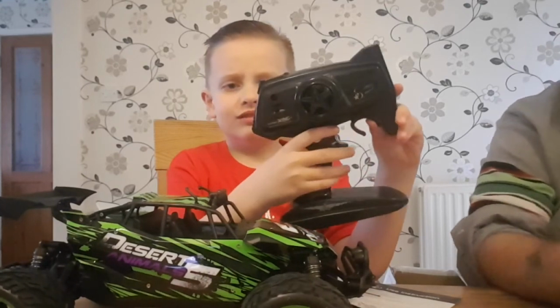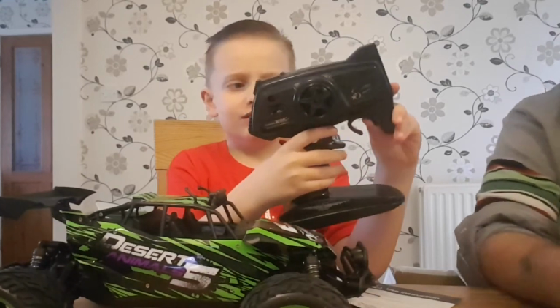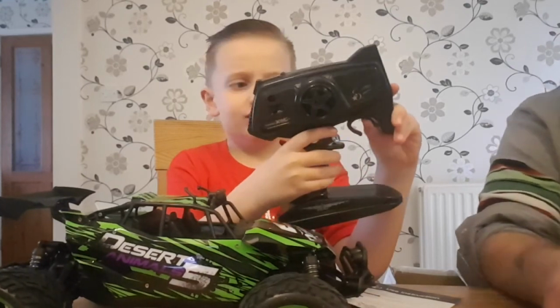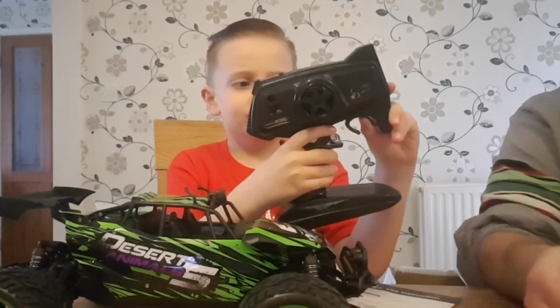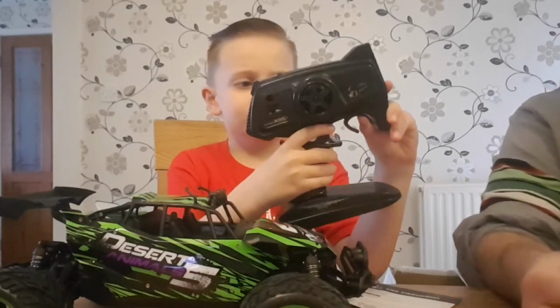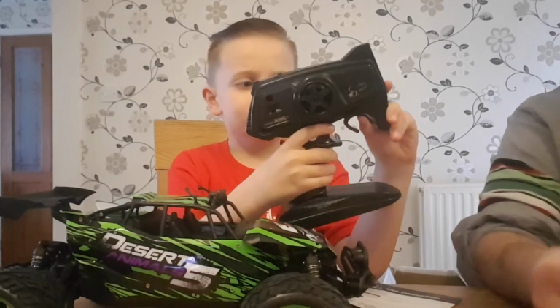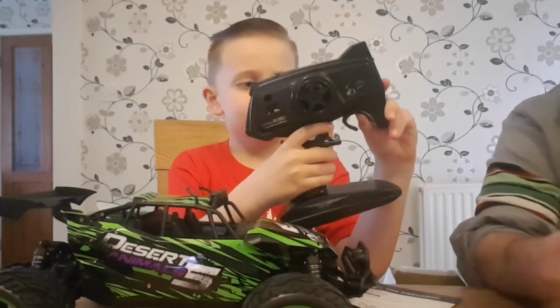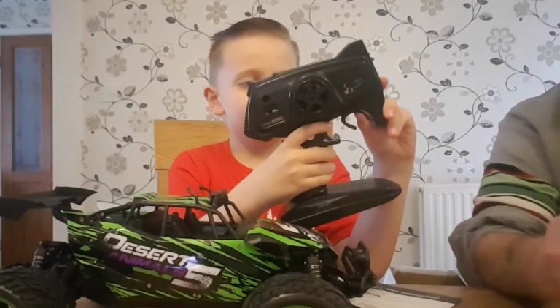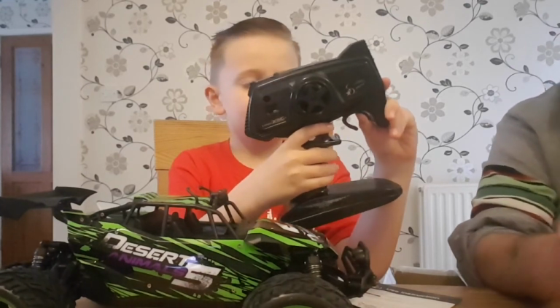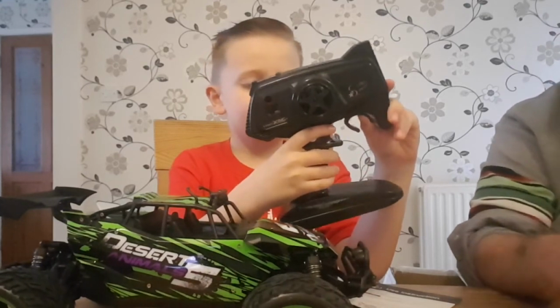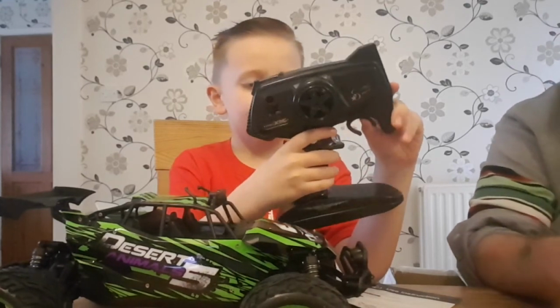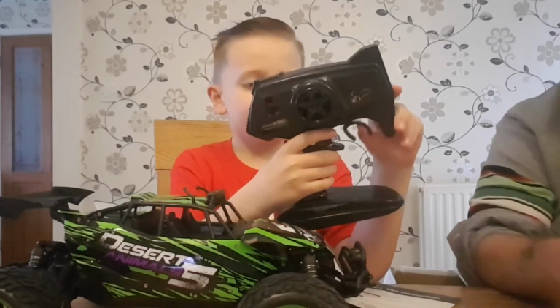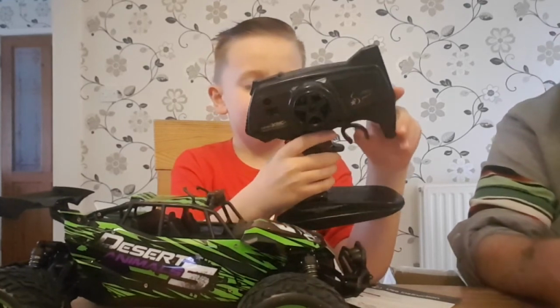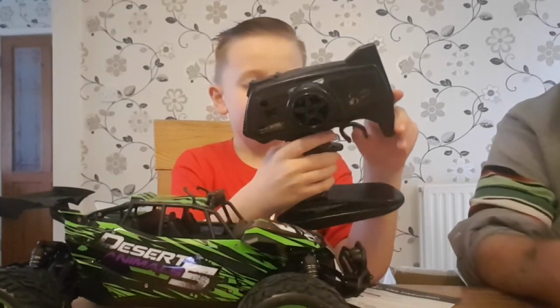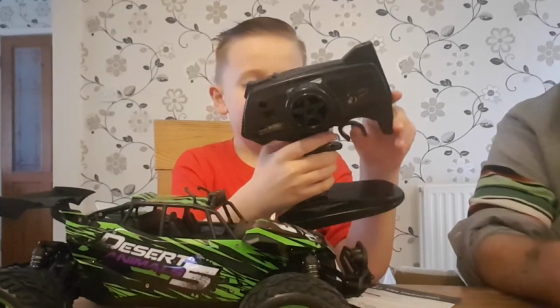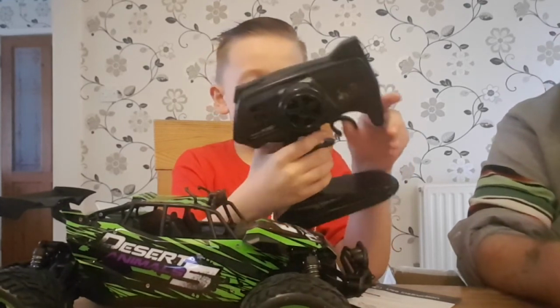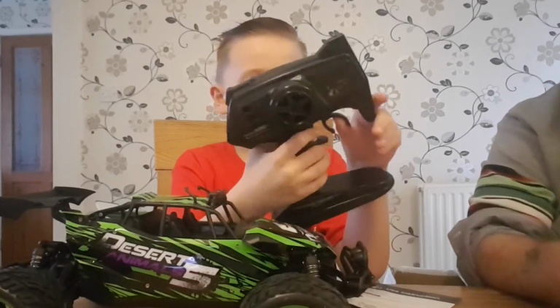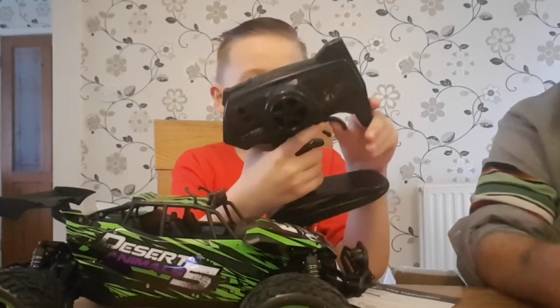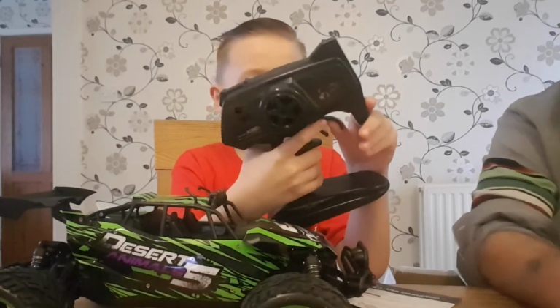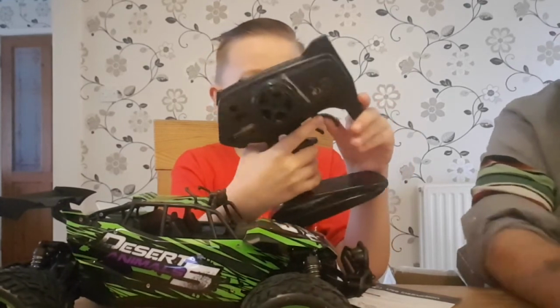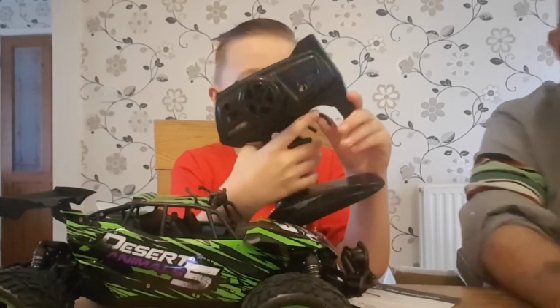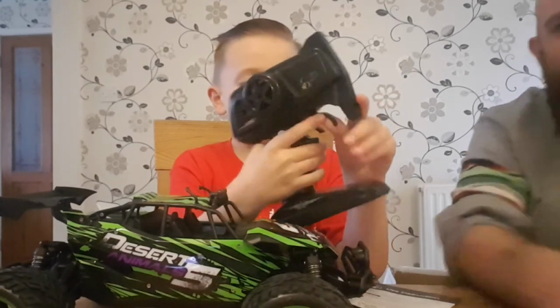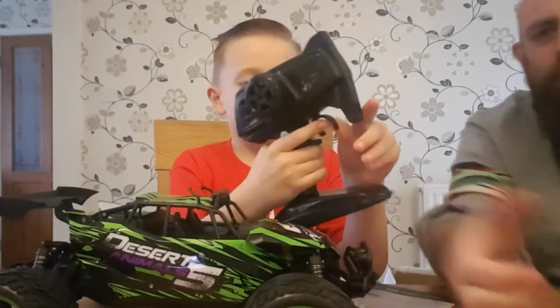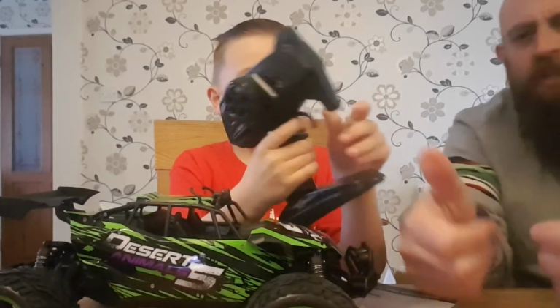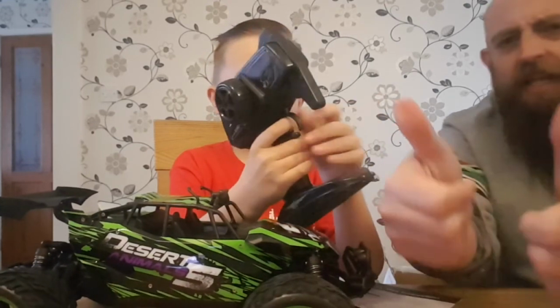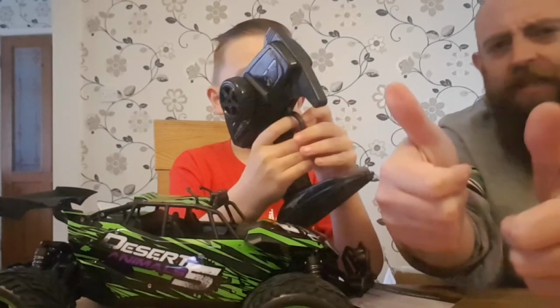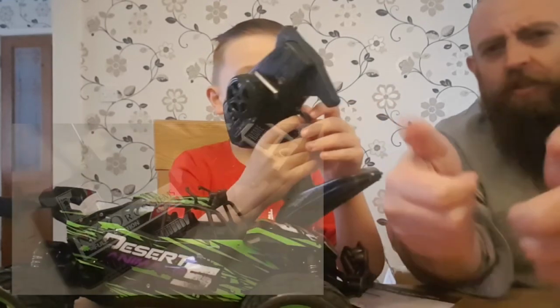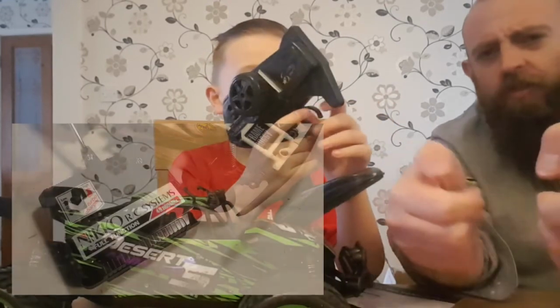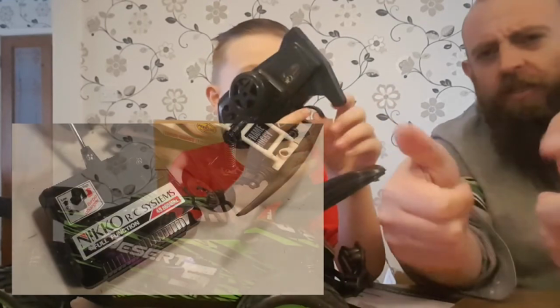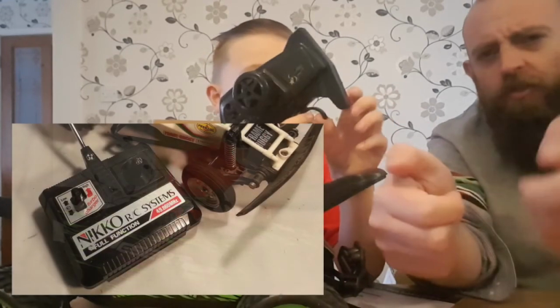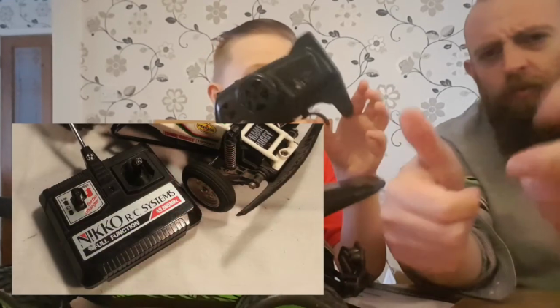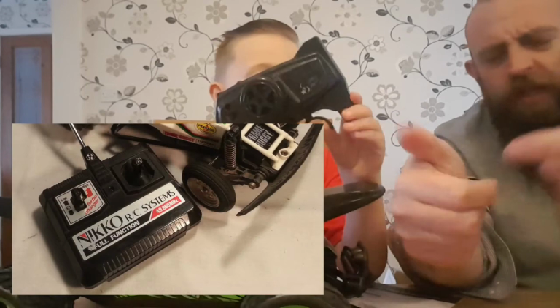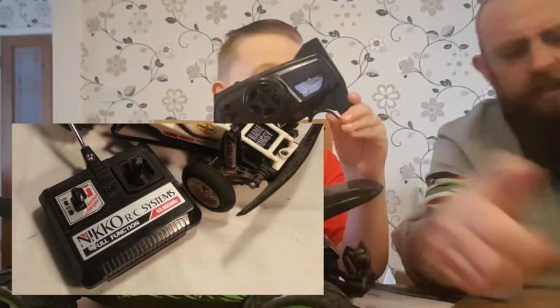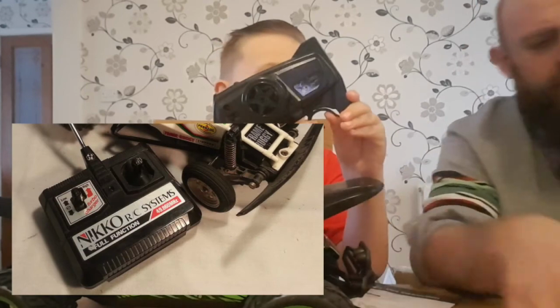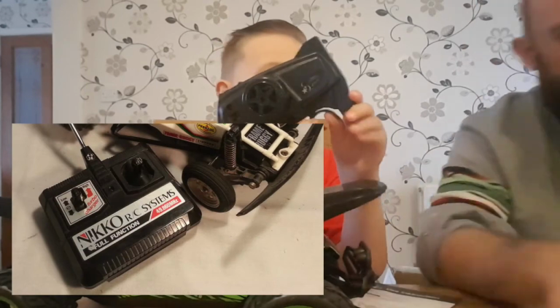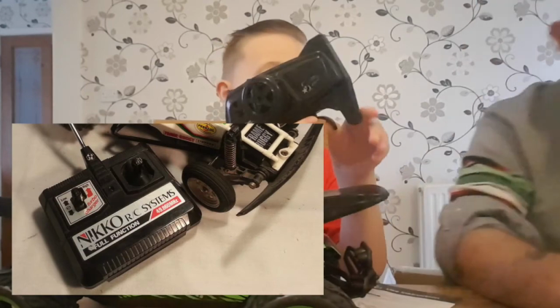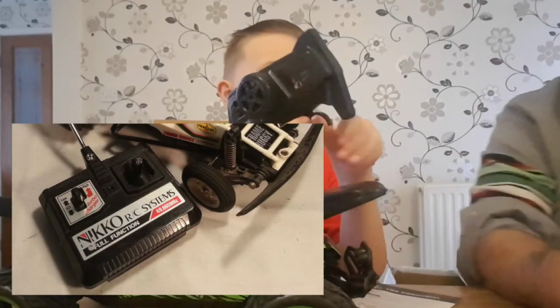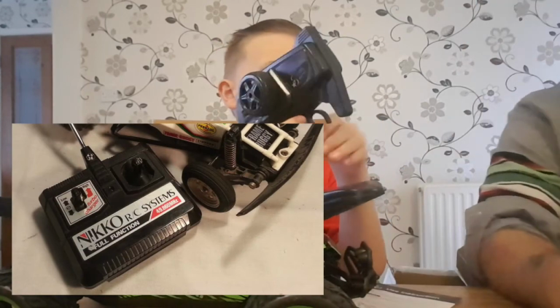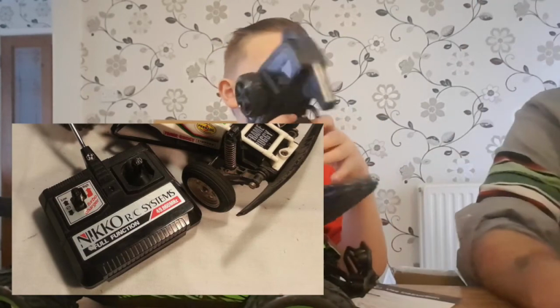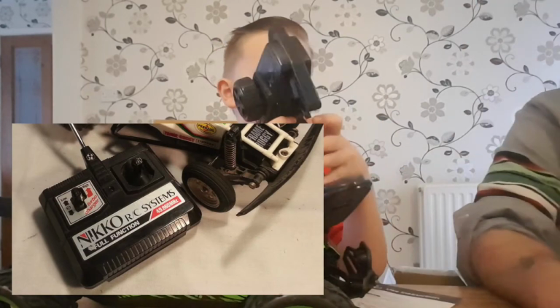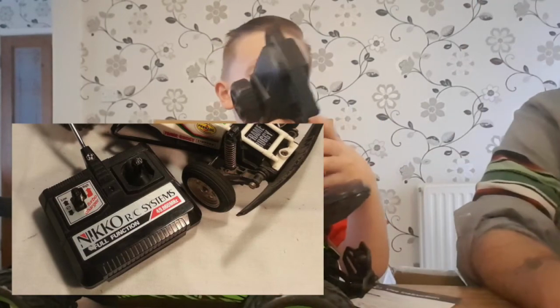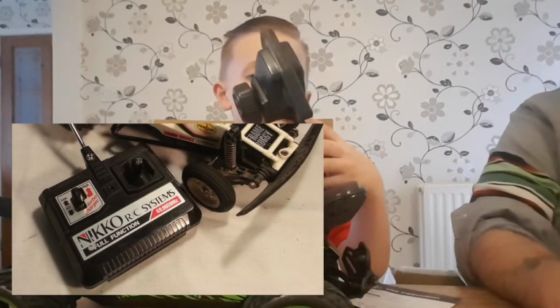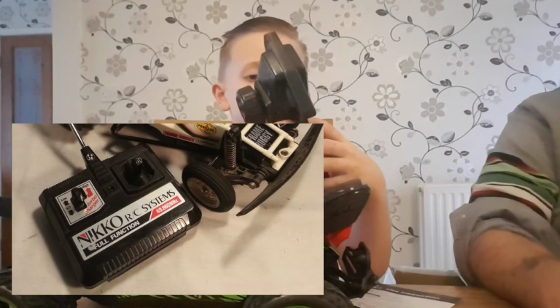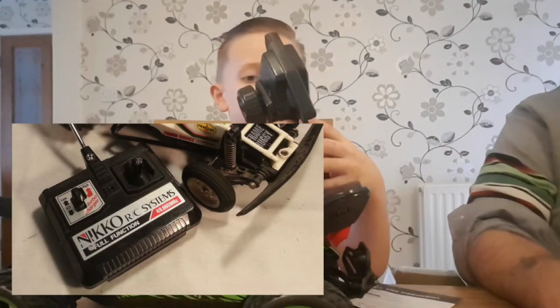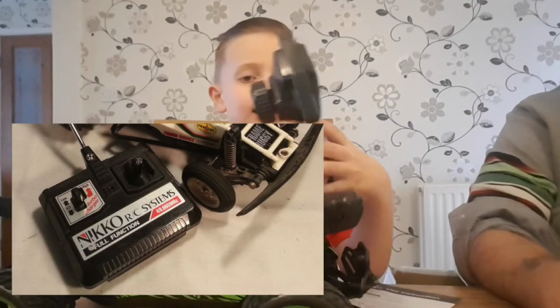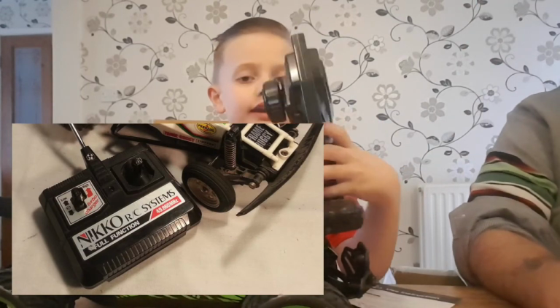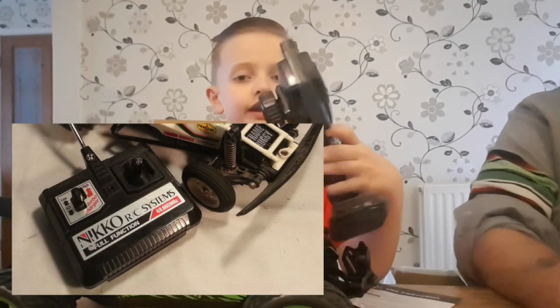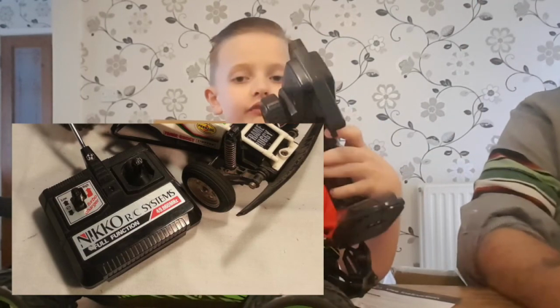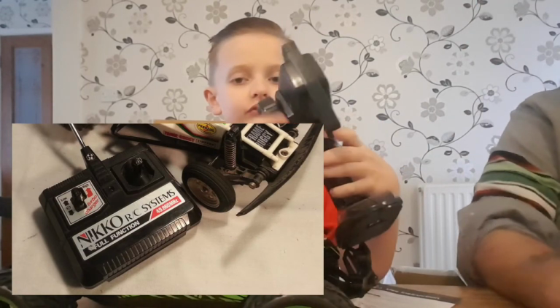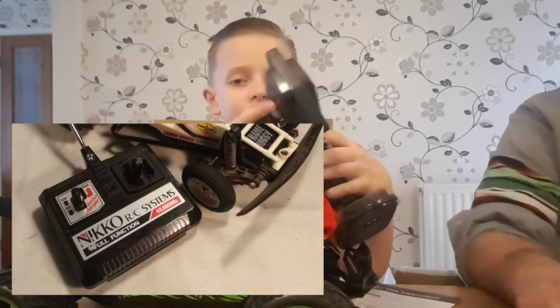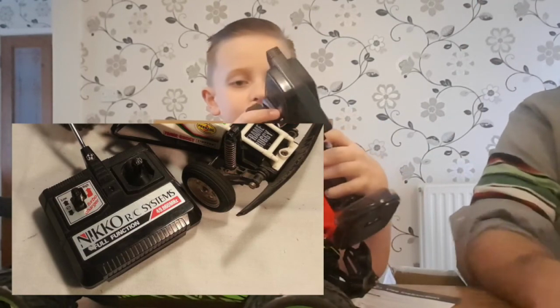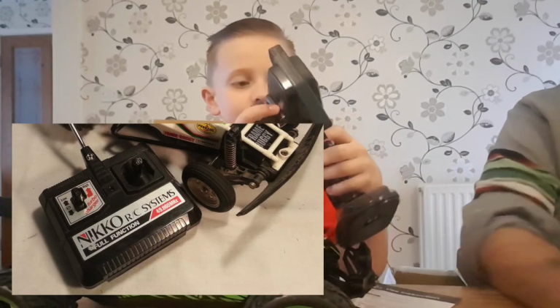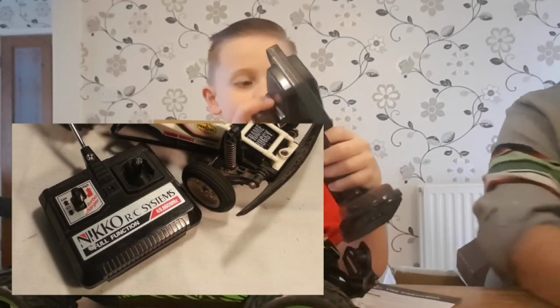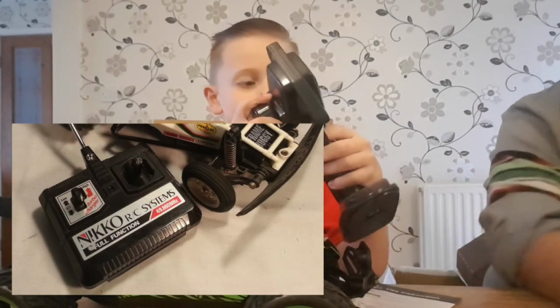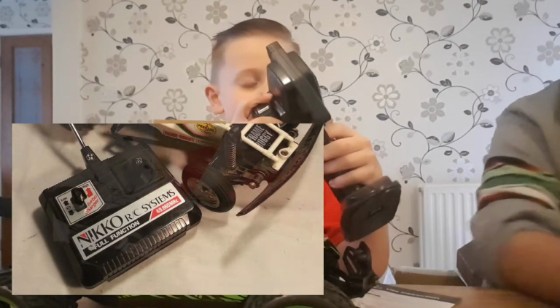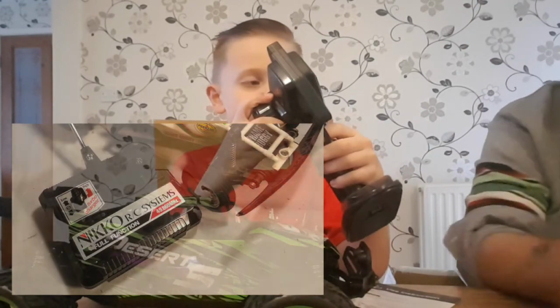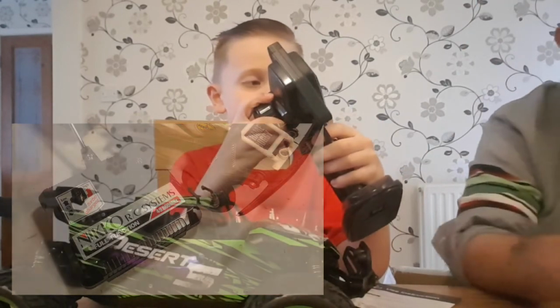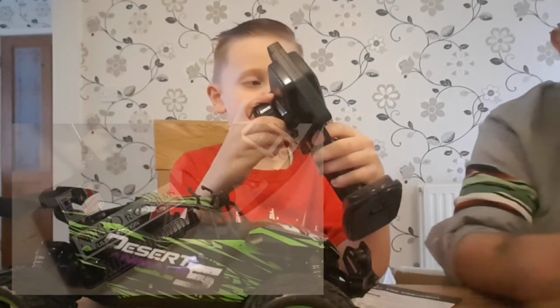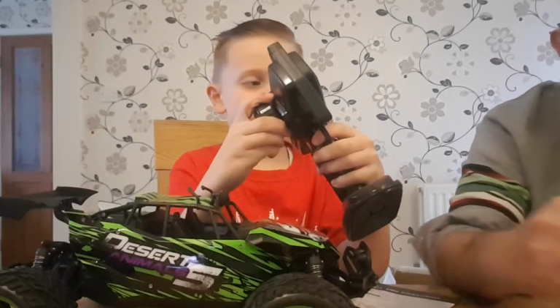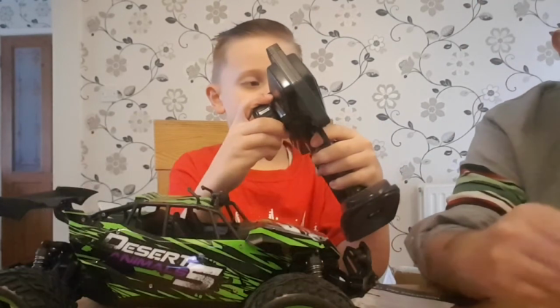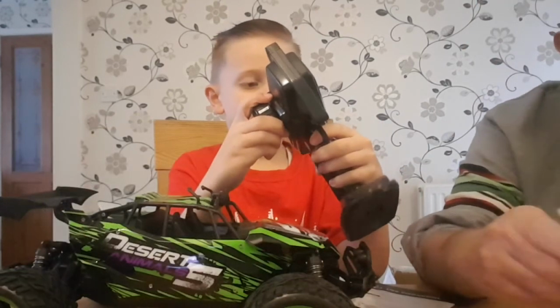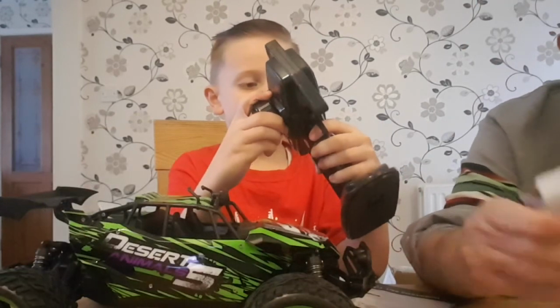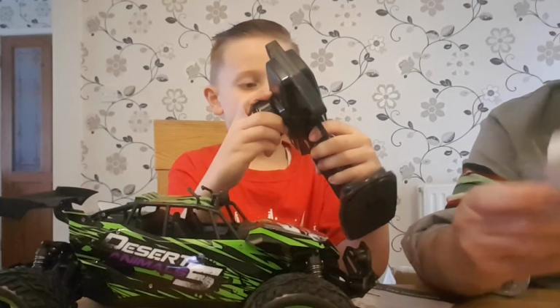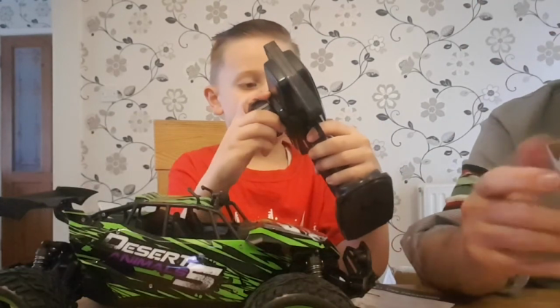This trigger style remote - when I was a kid they just had two things and you did them like that. Oh, I have a couple of them. Yep.